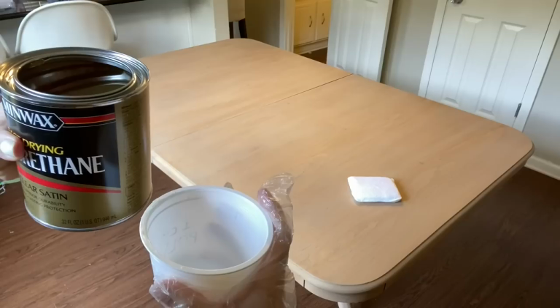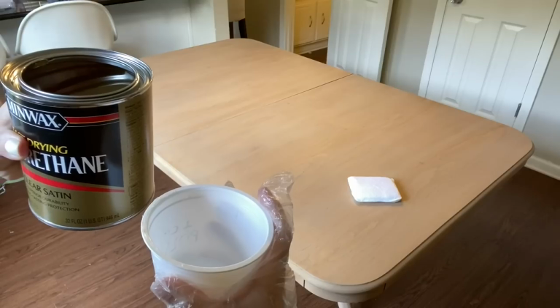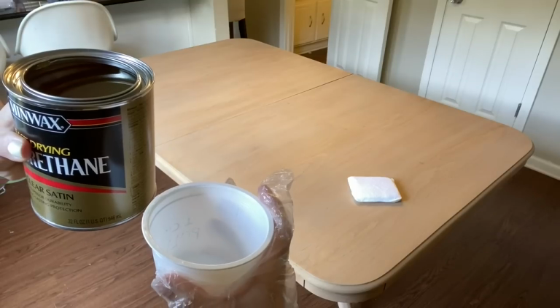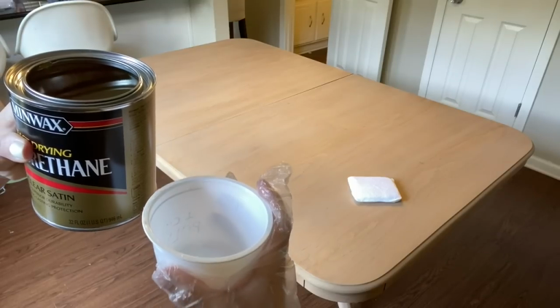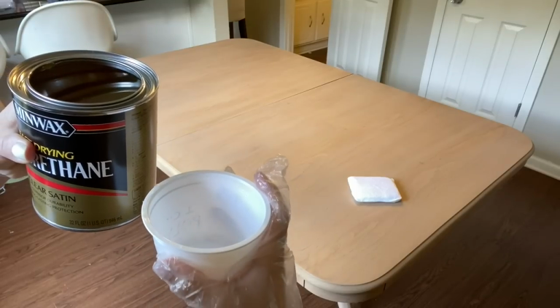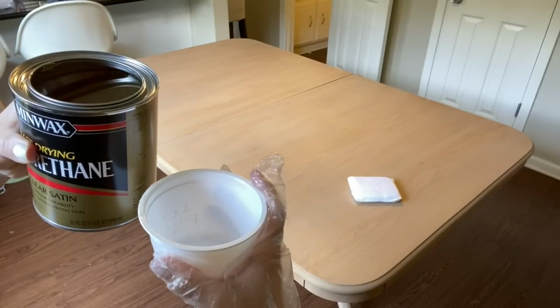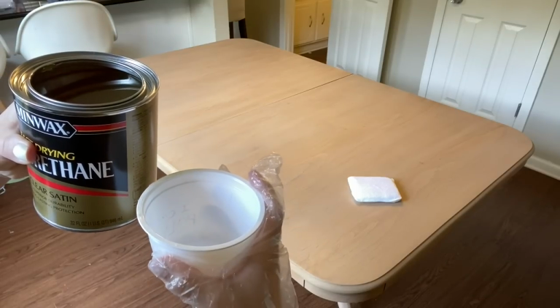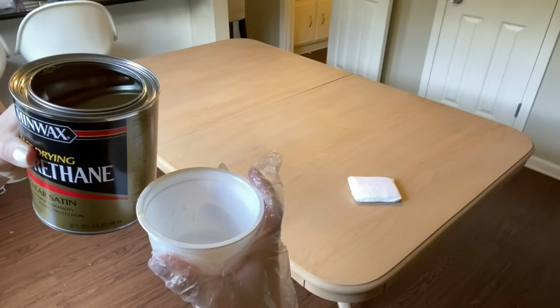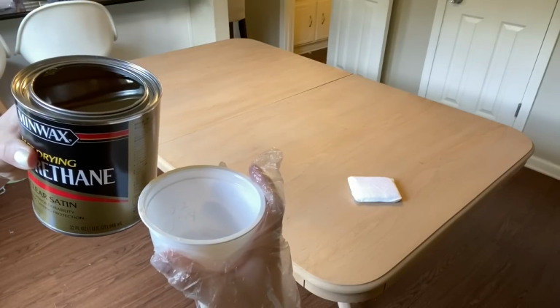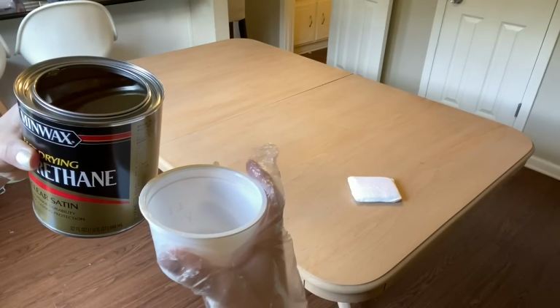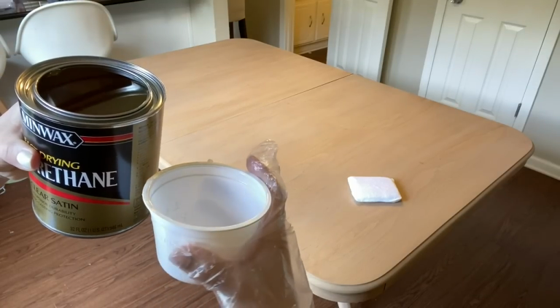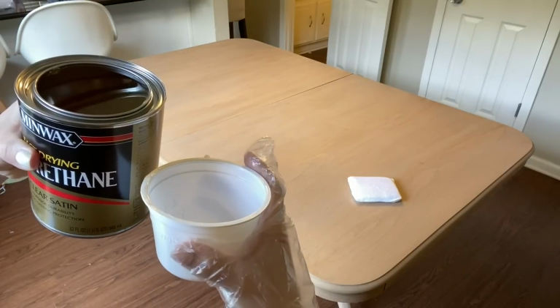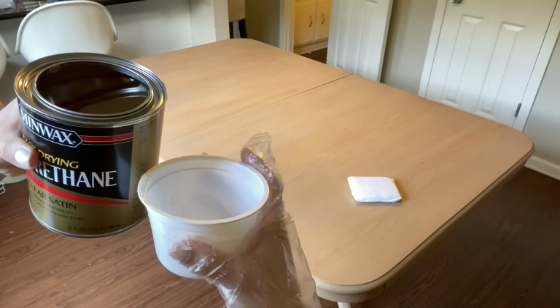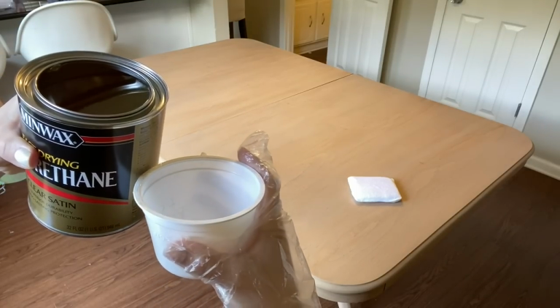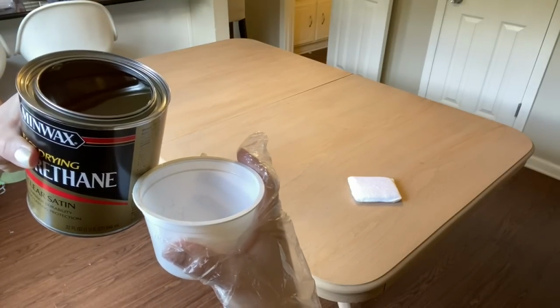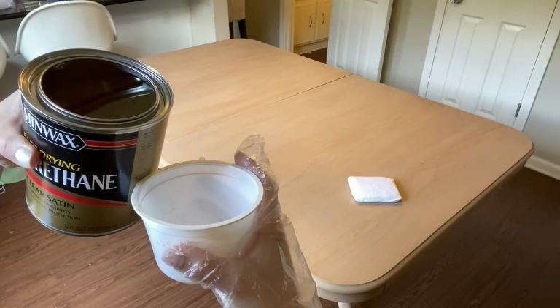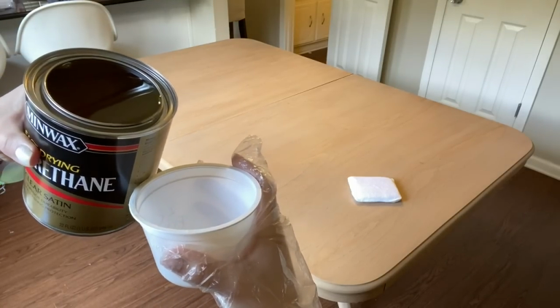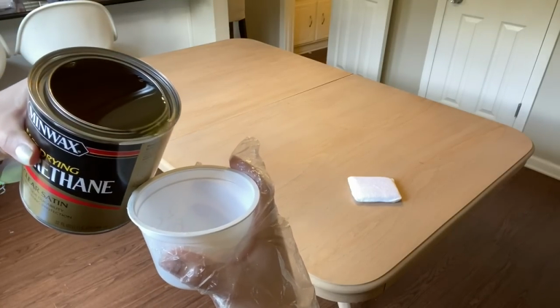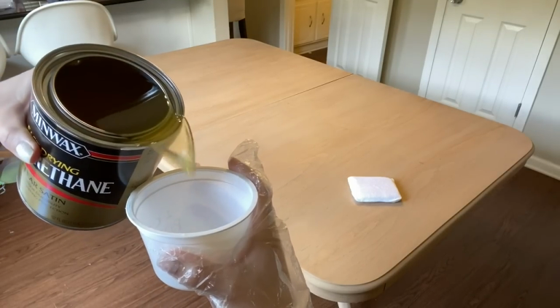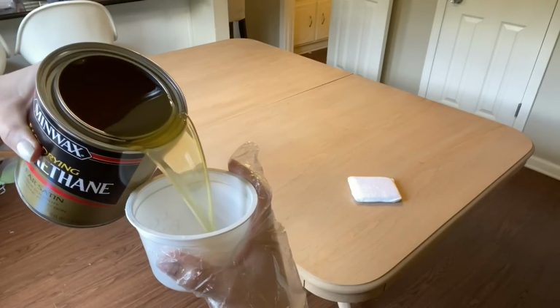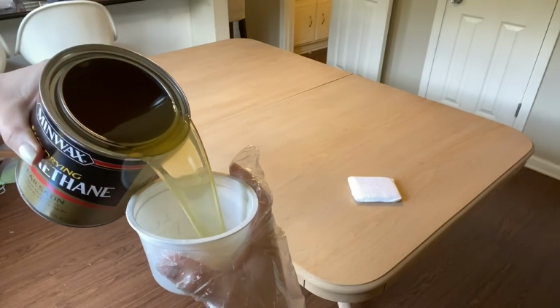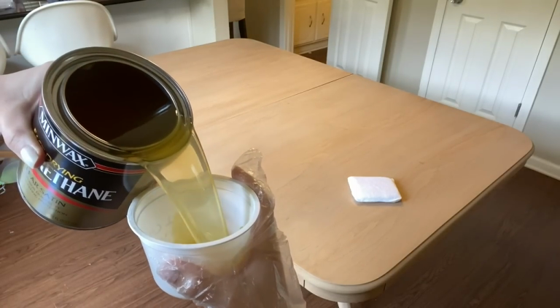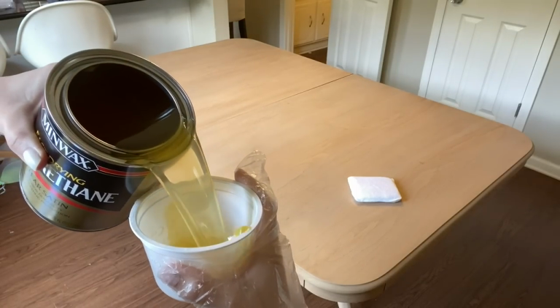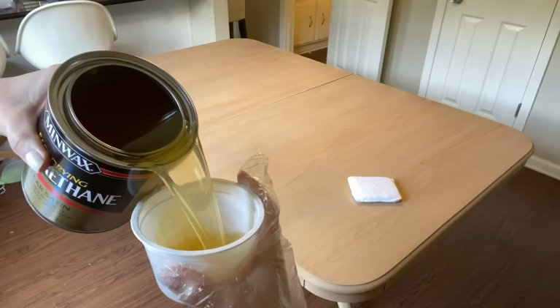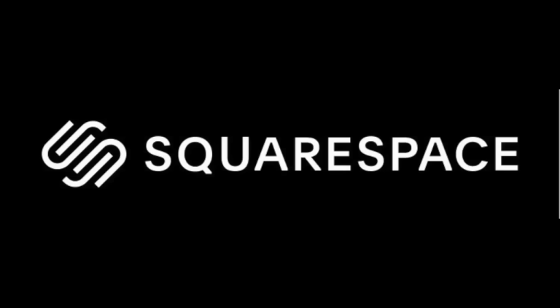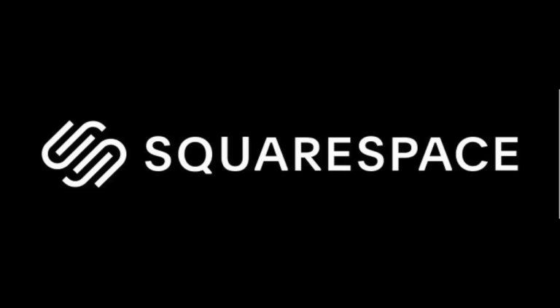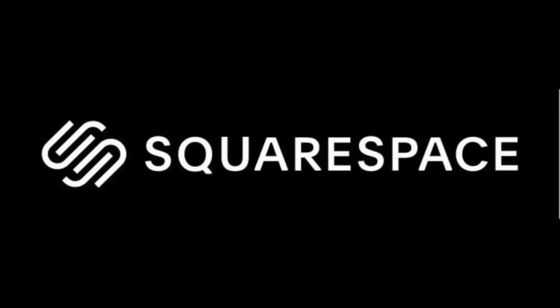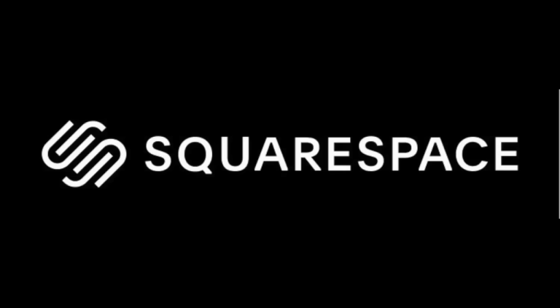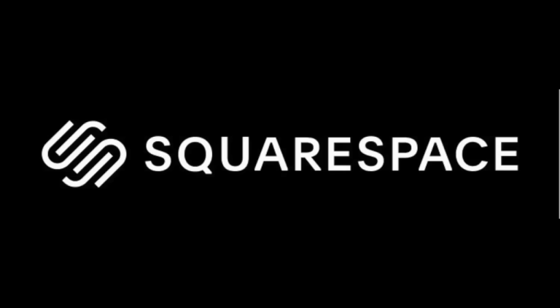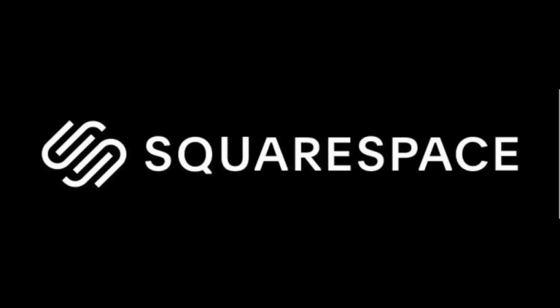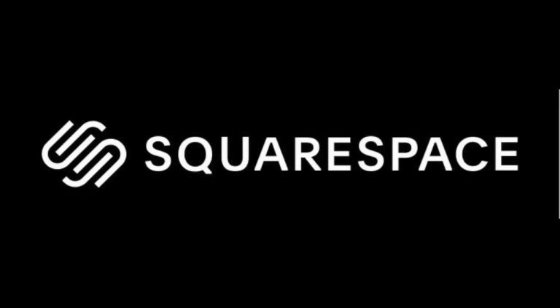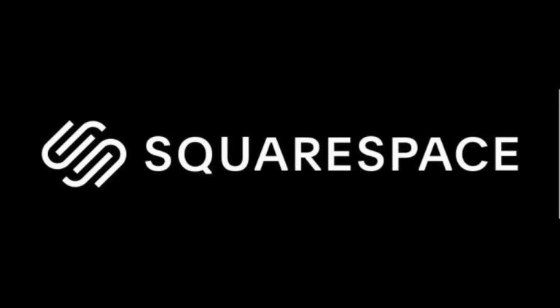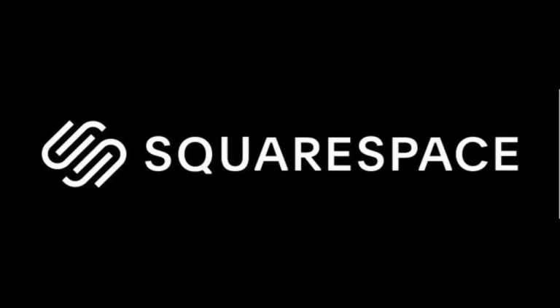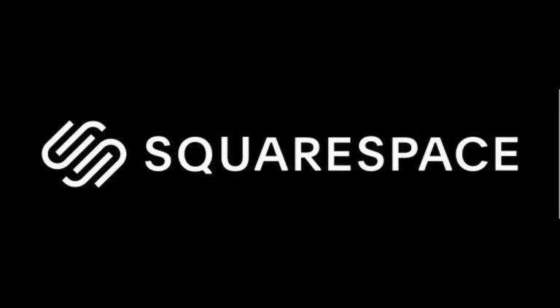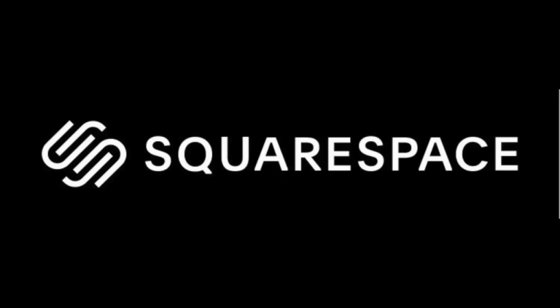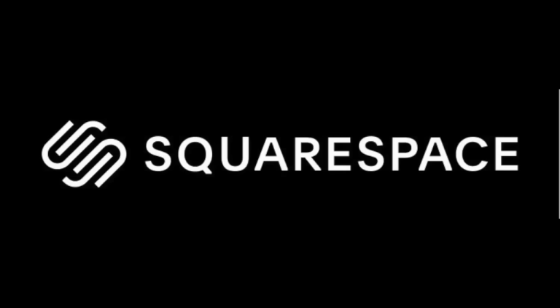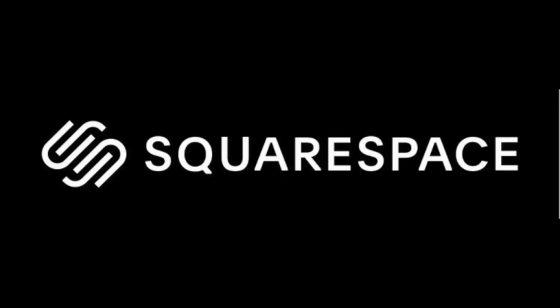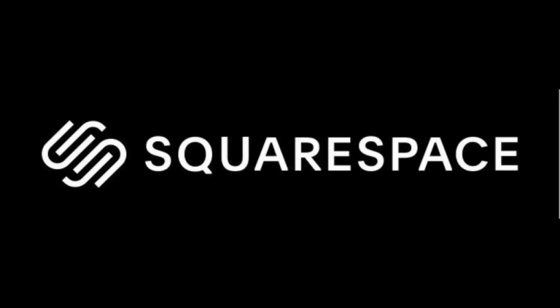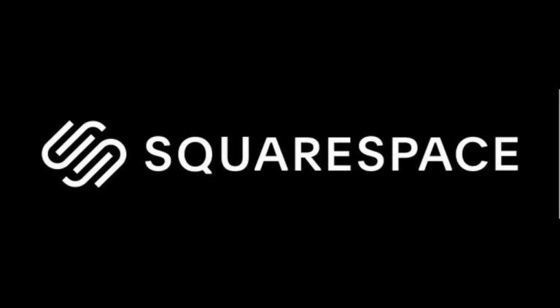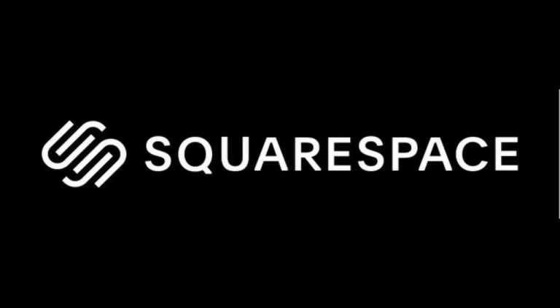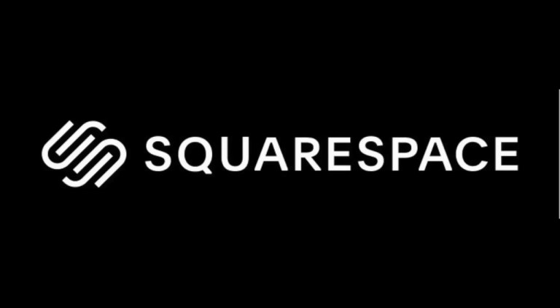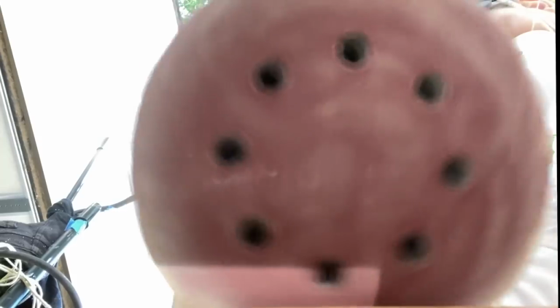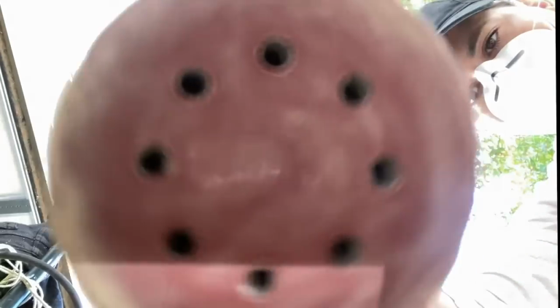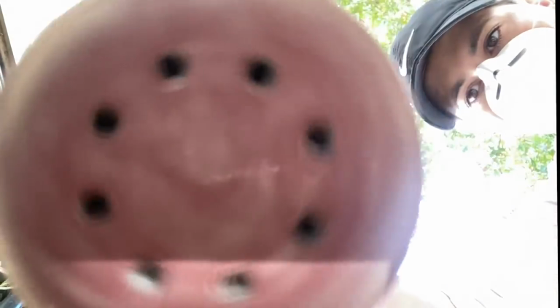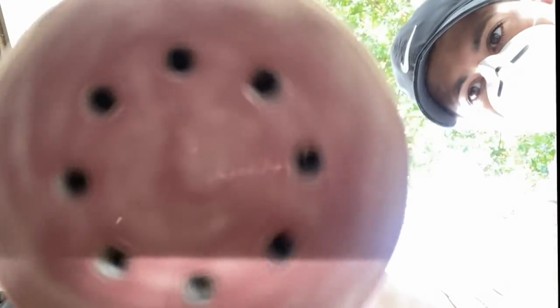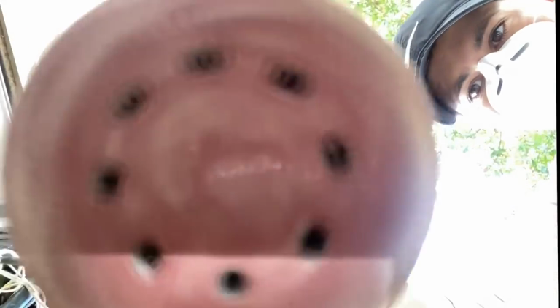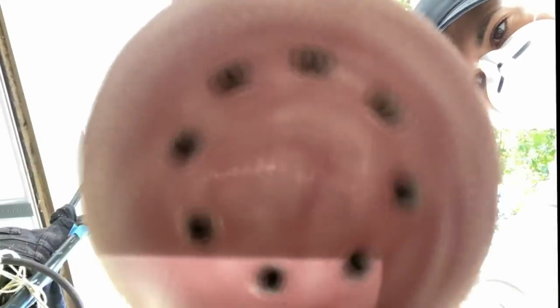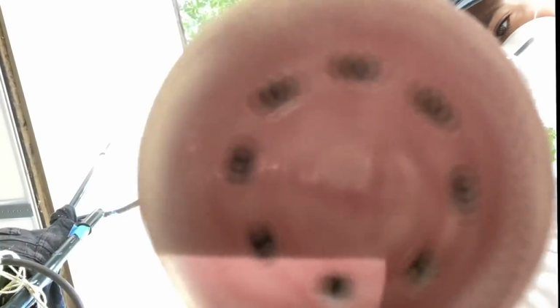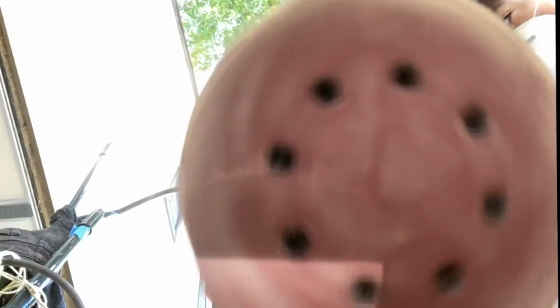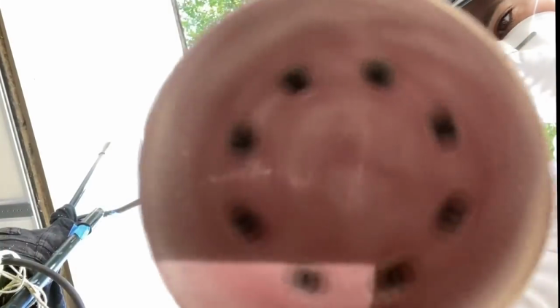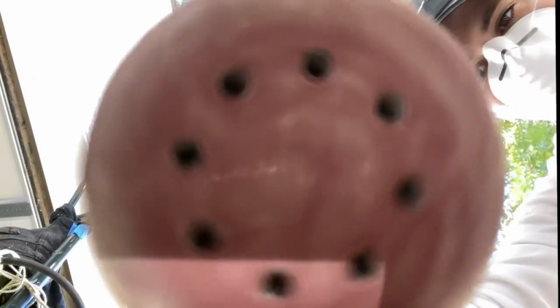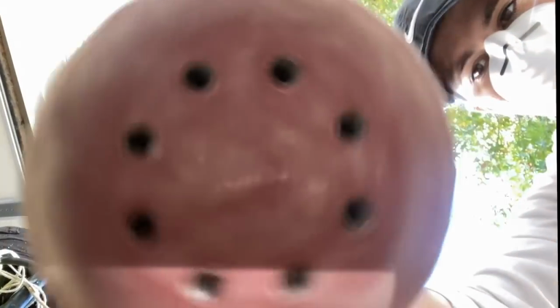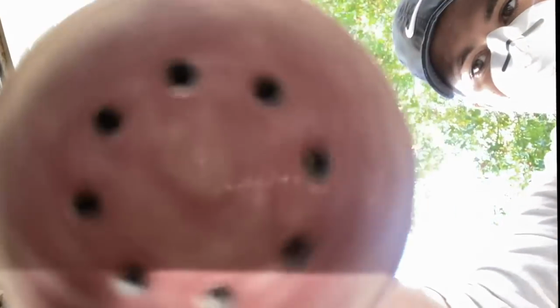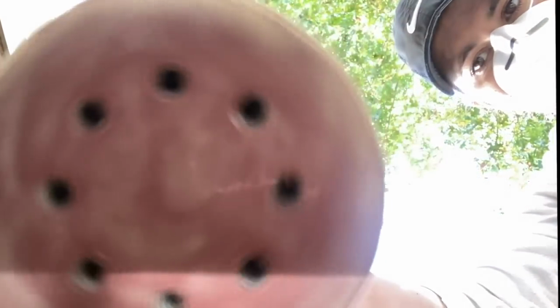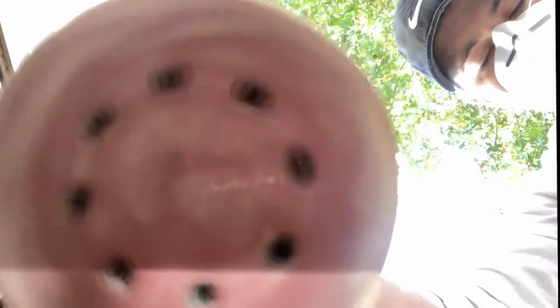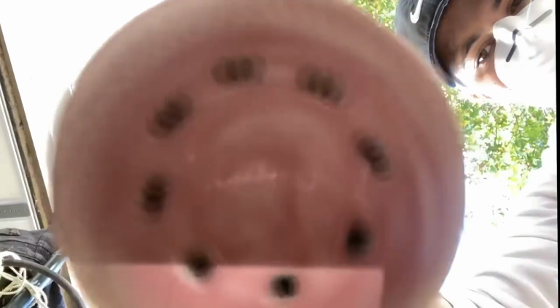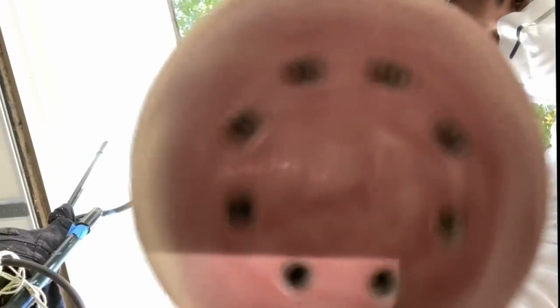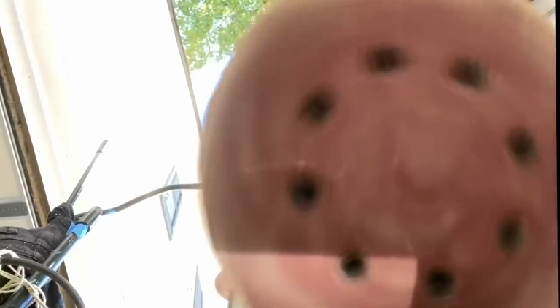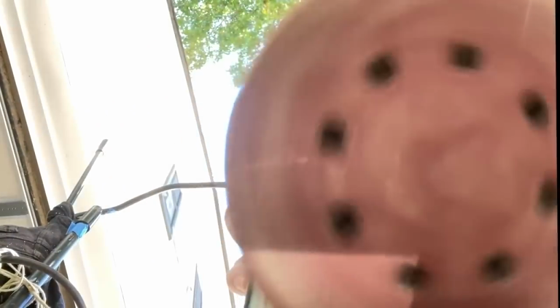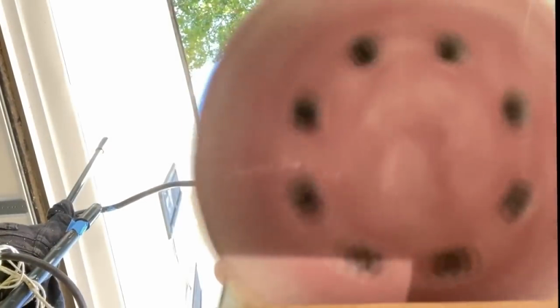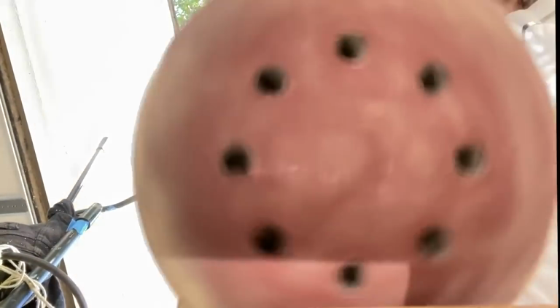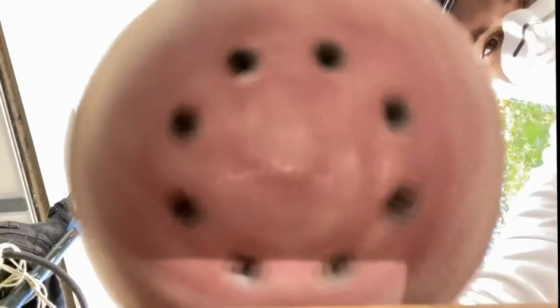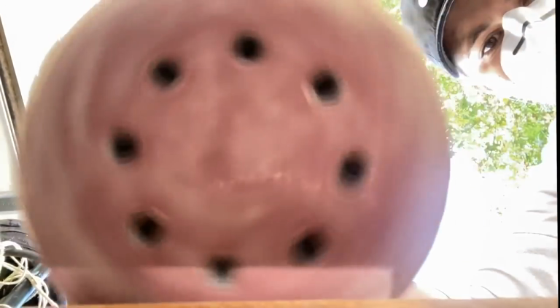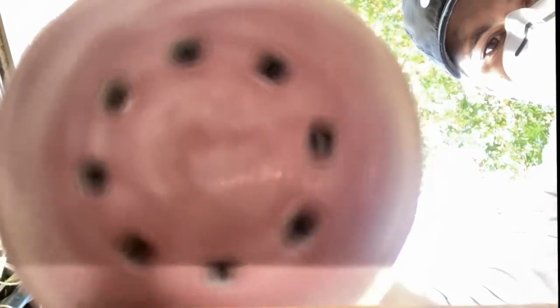This video is brought to you by Squarespace. This is a video about 10 things I wish I would have done sooner.